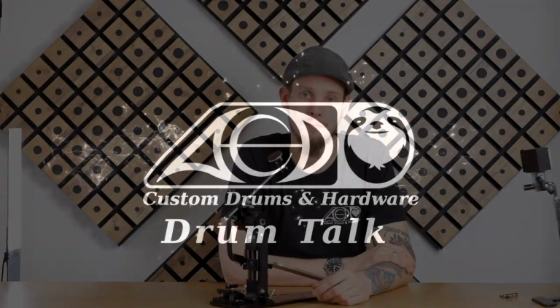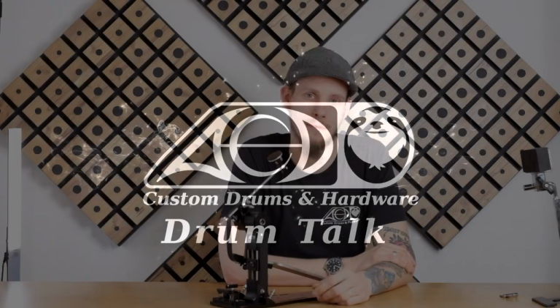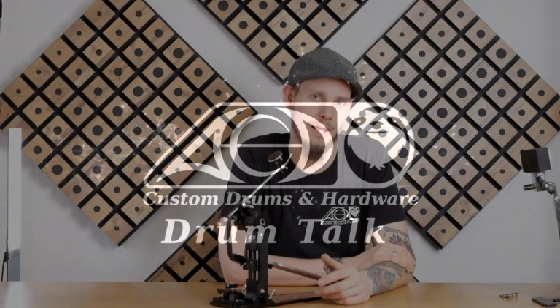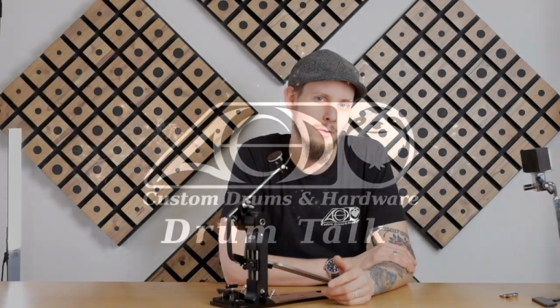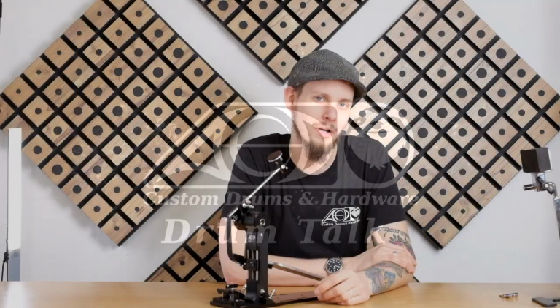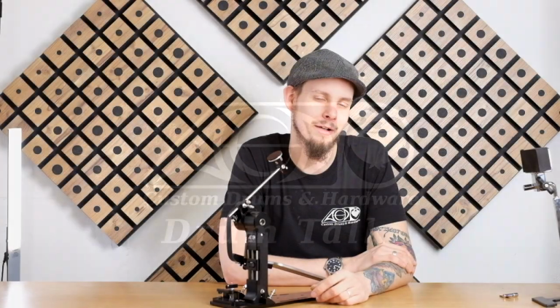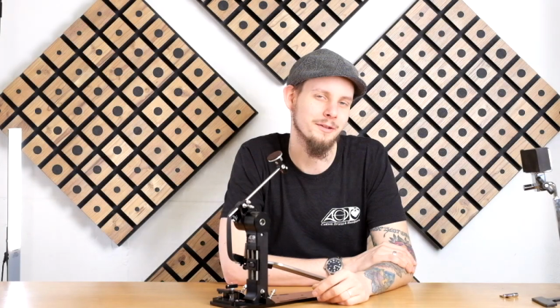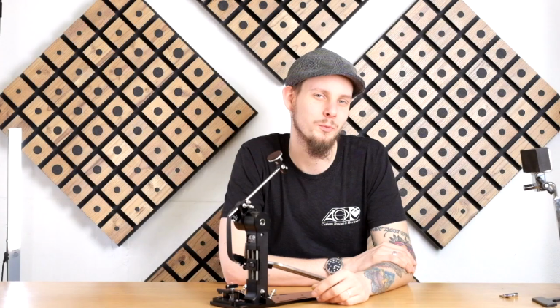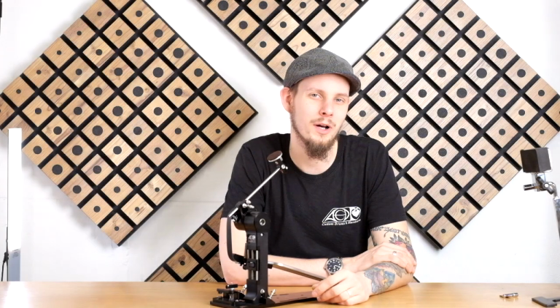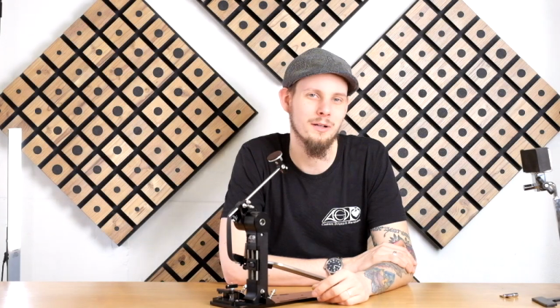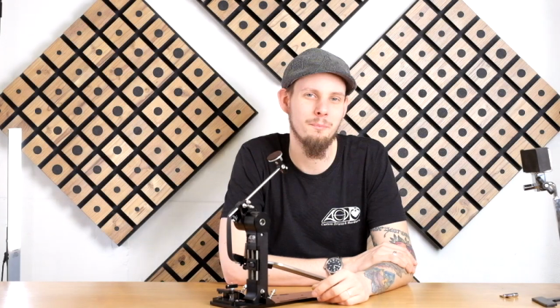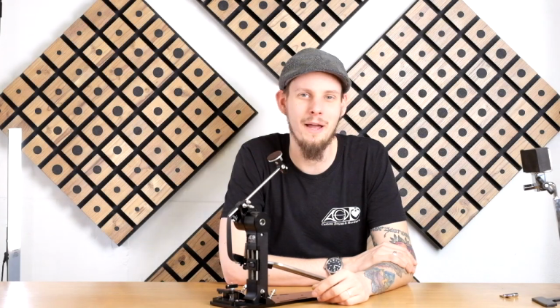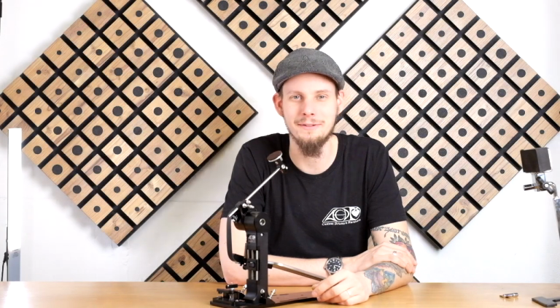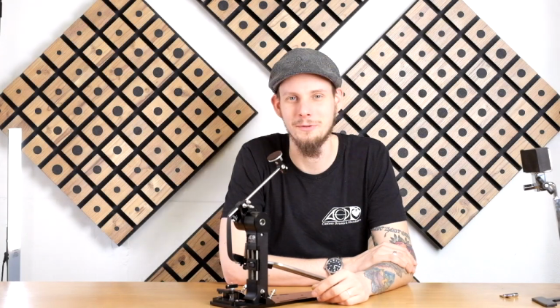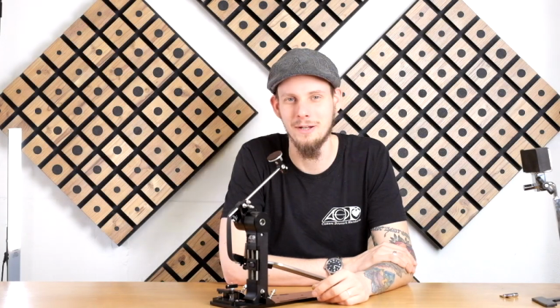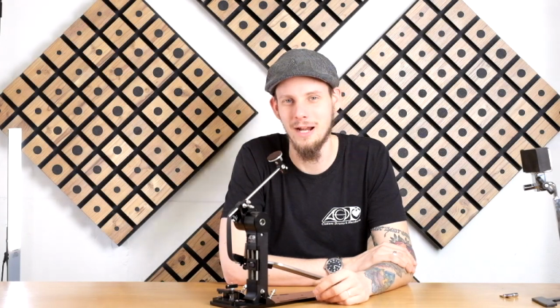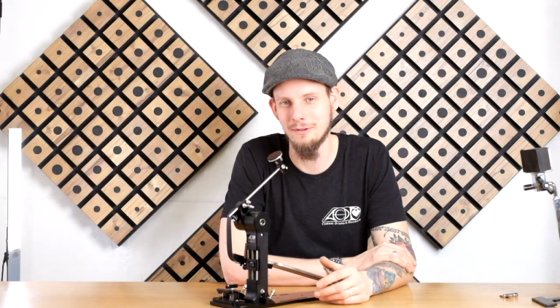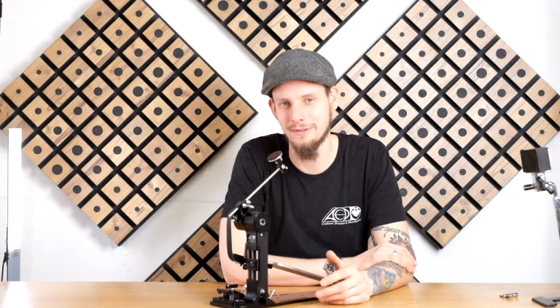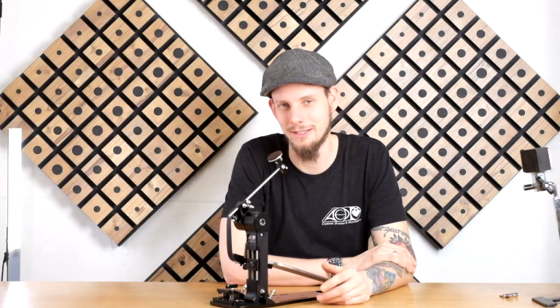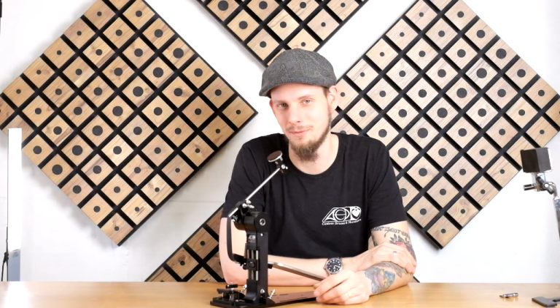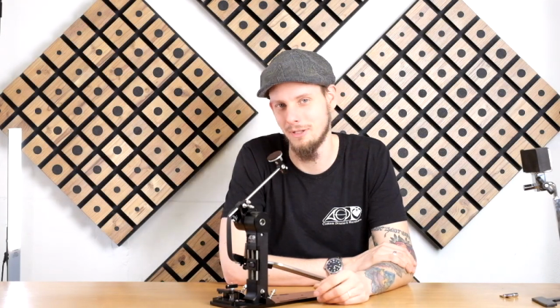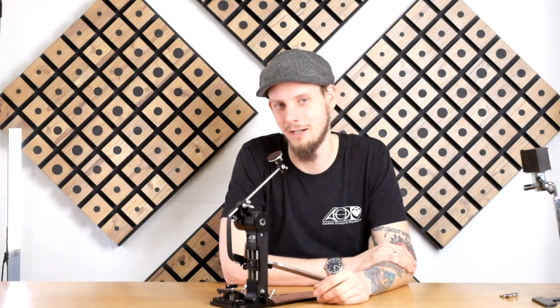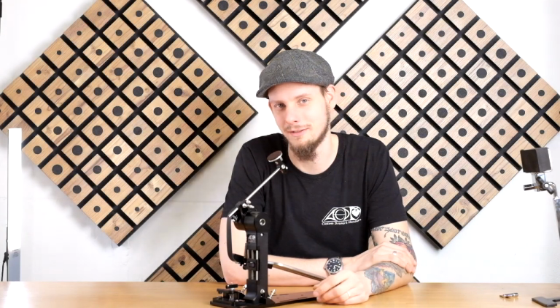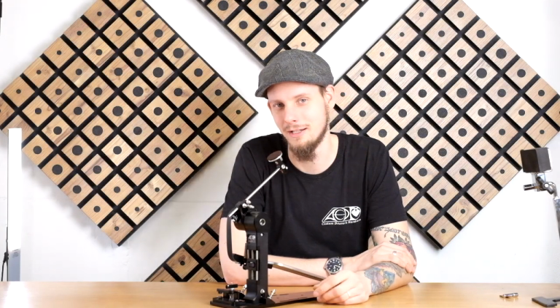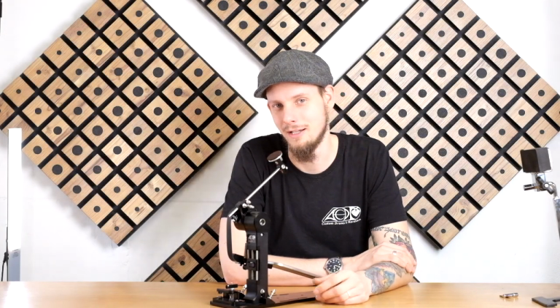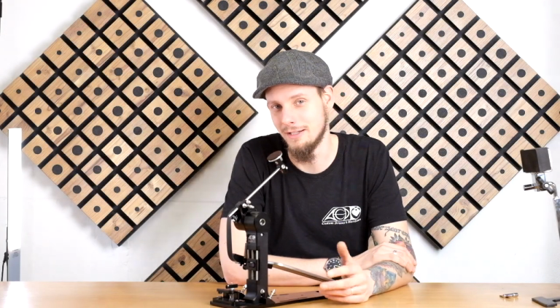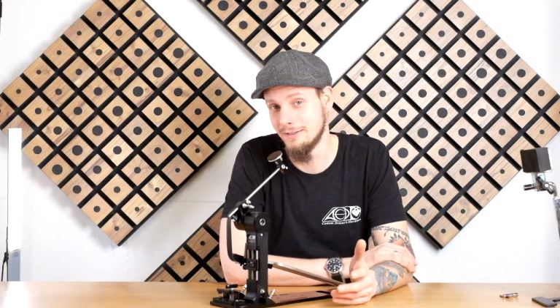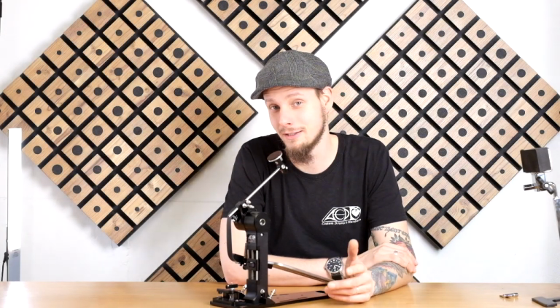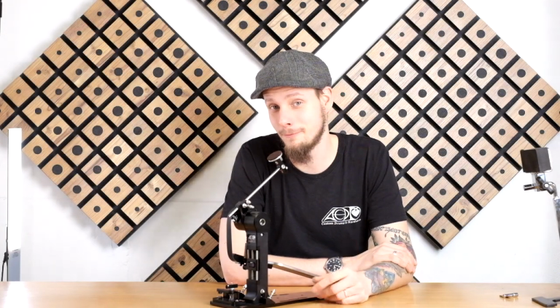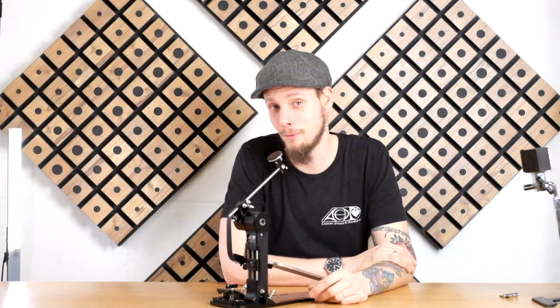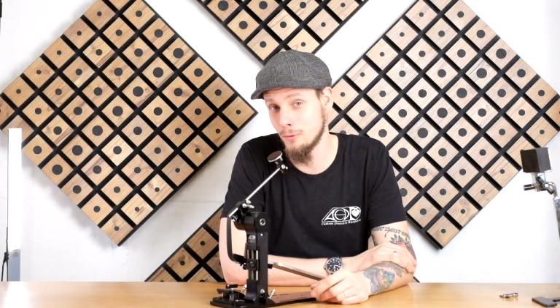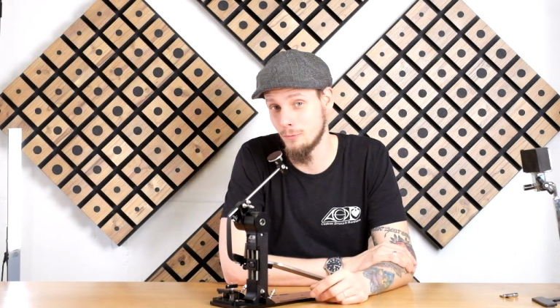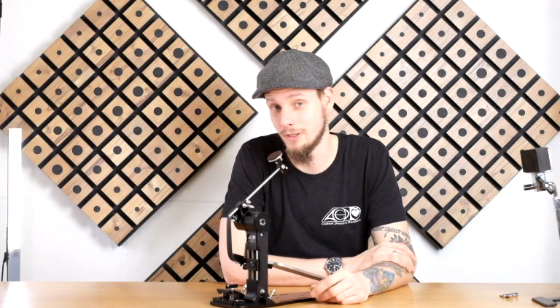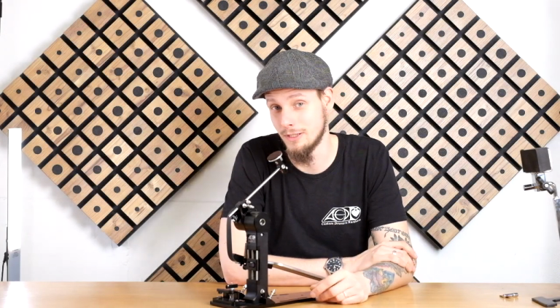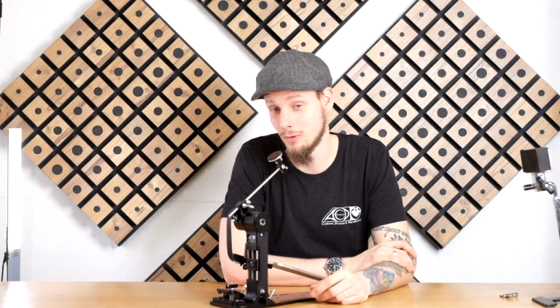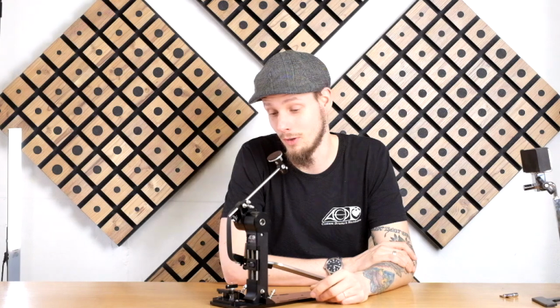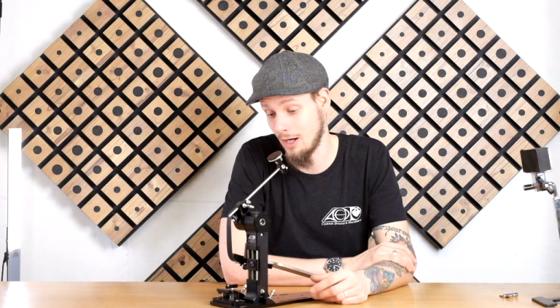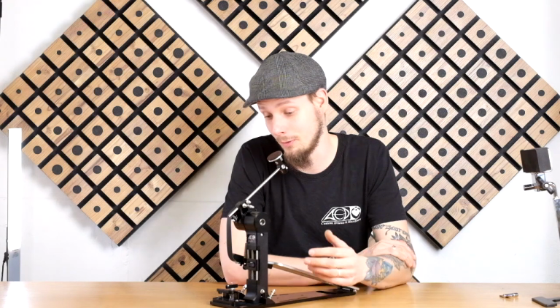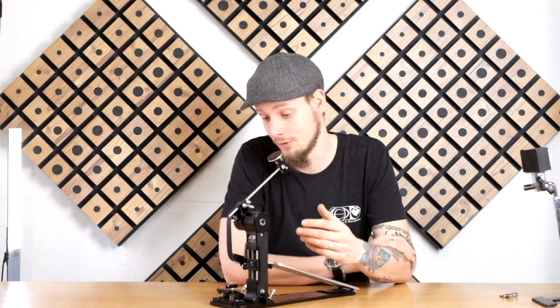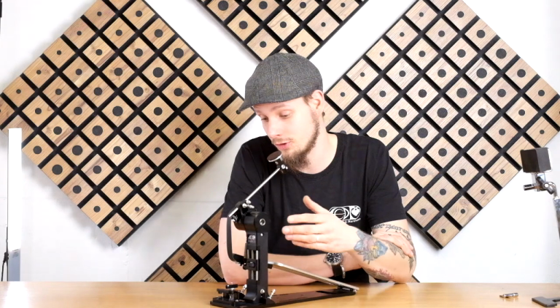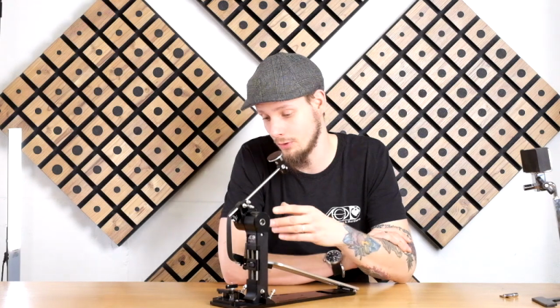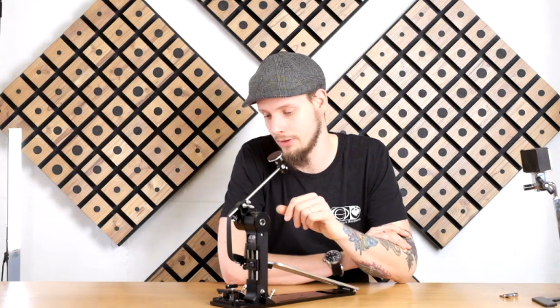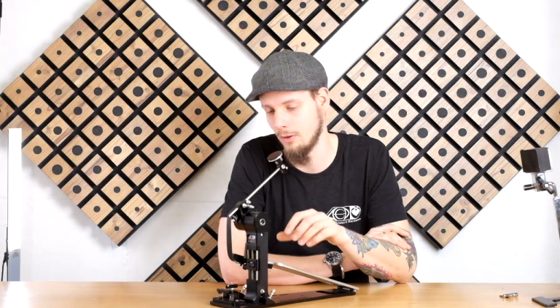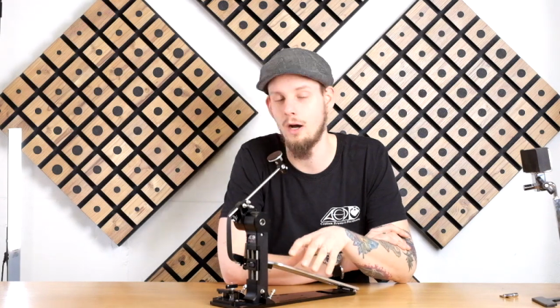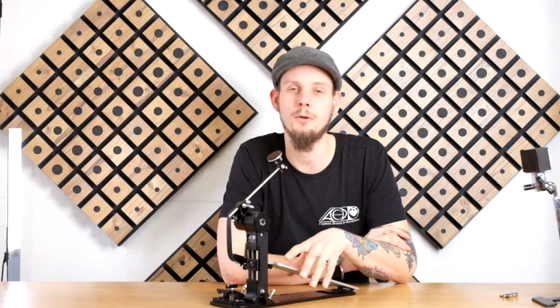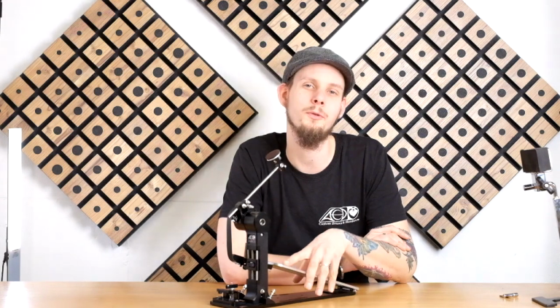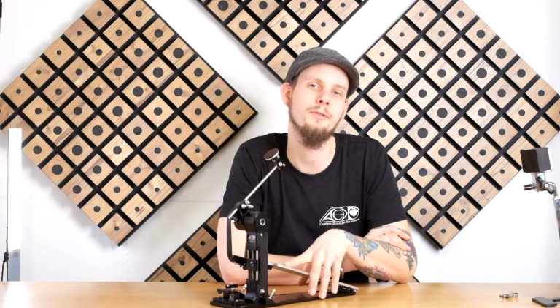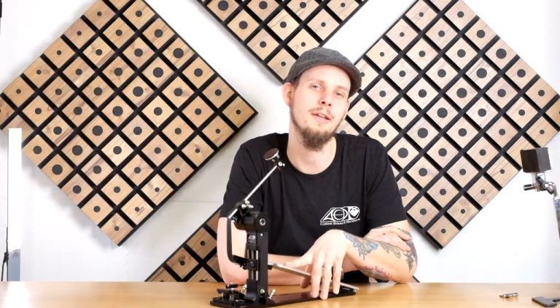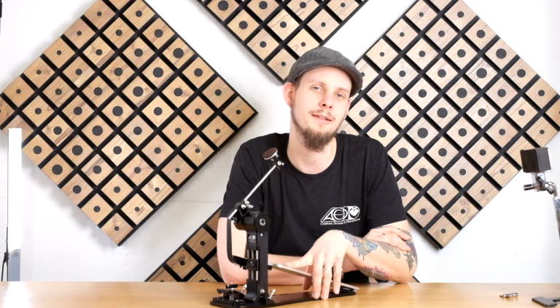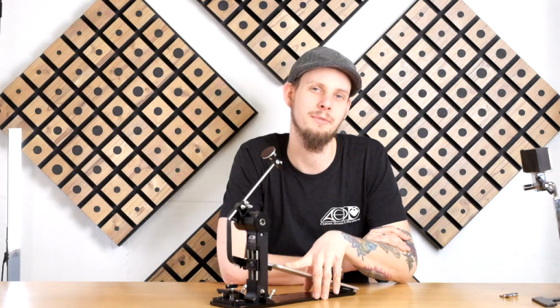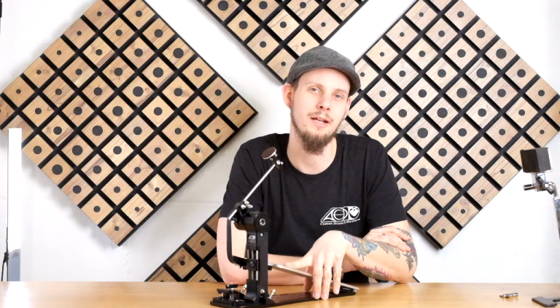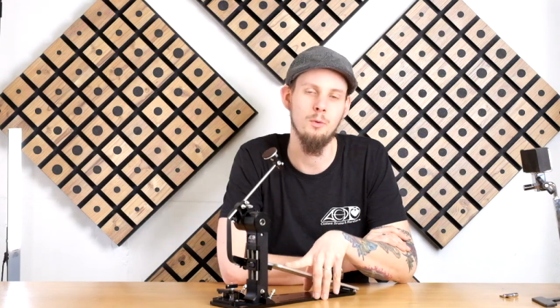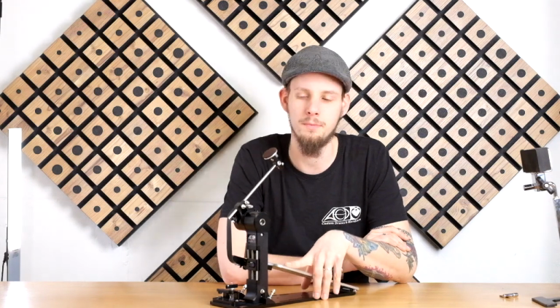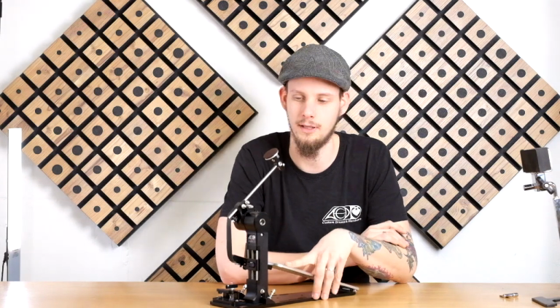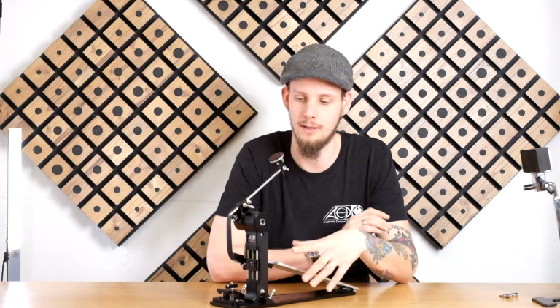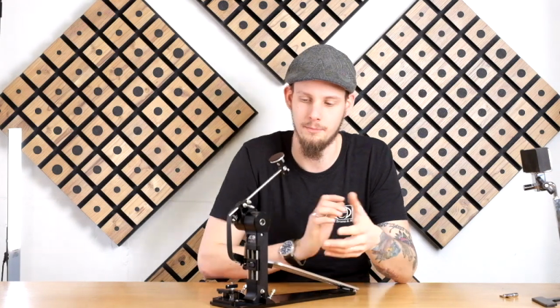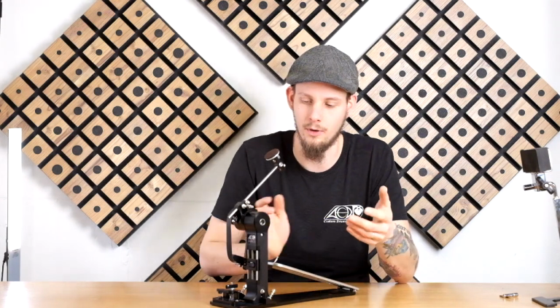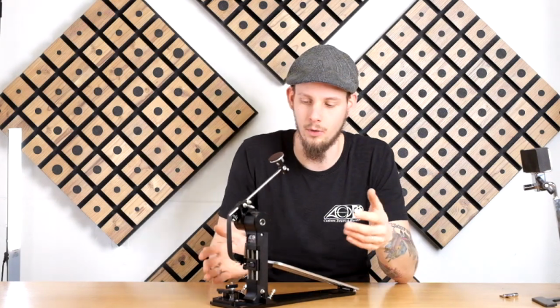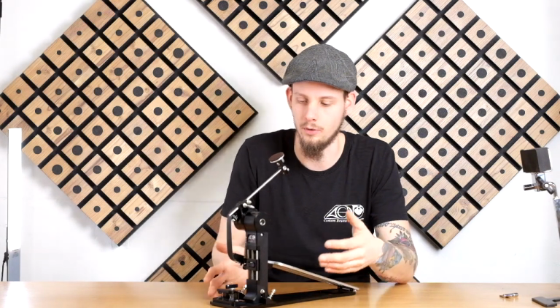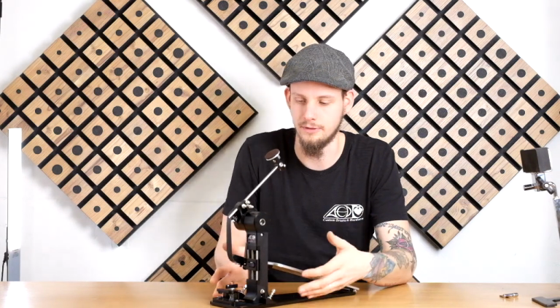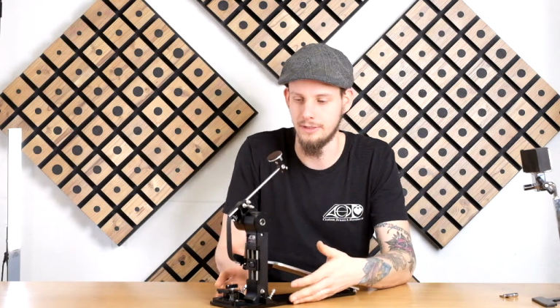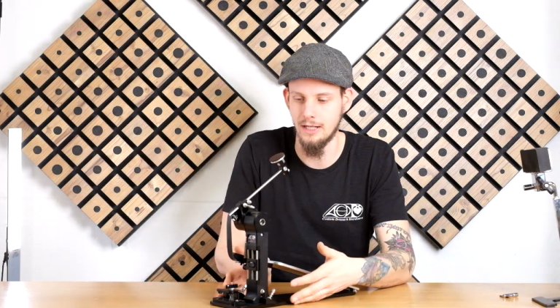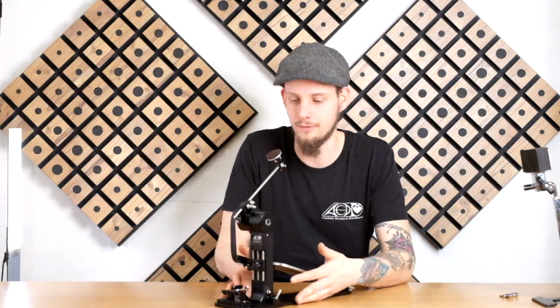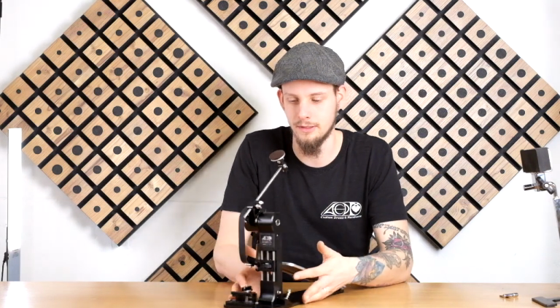Hello guys and welcome back to the Darwin setup guide. In this third video I will show you how to set up the hoop clamp on the Darwin.